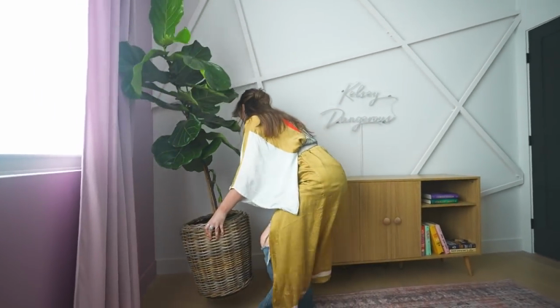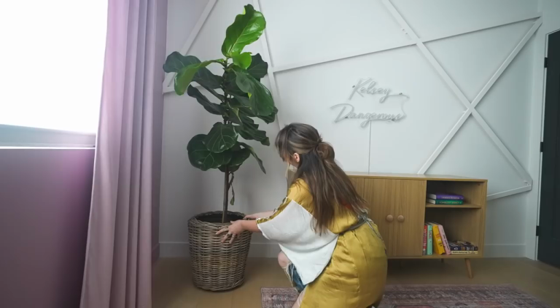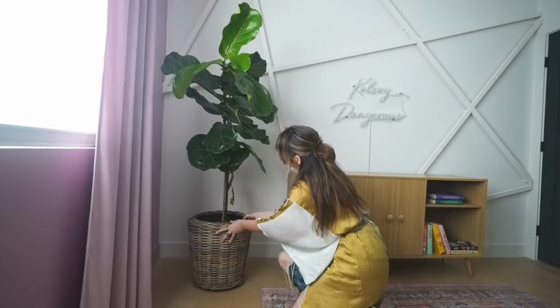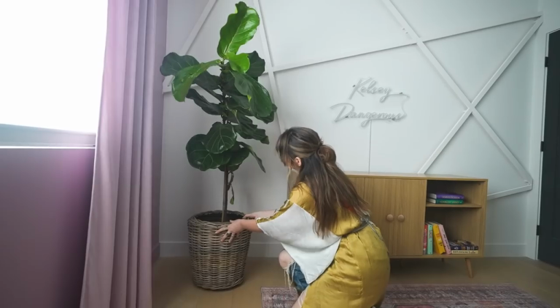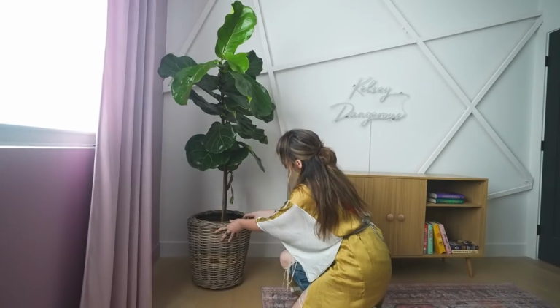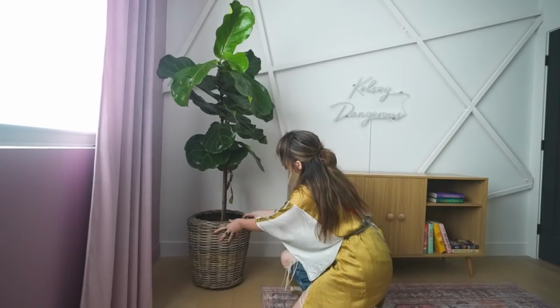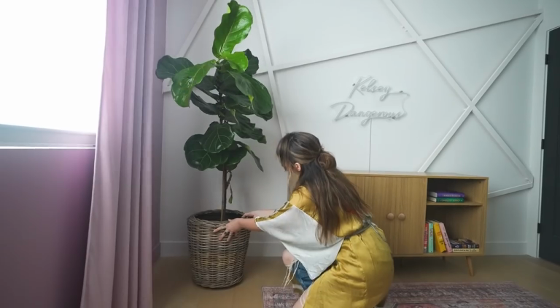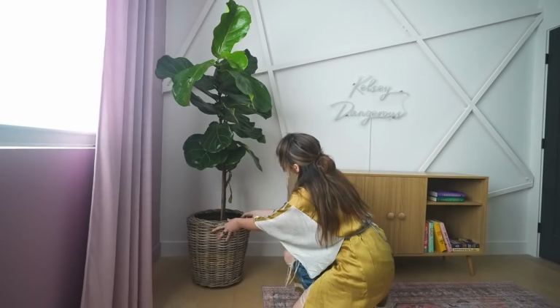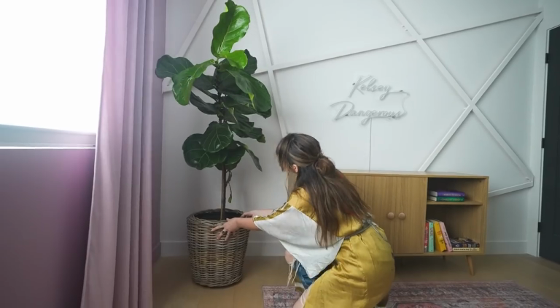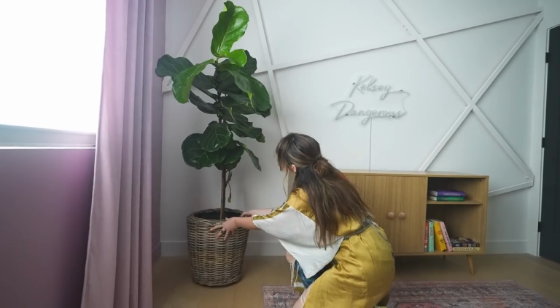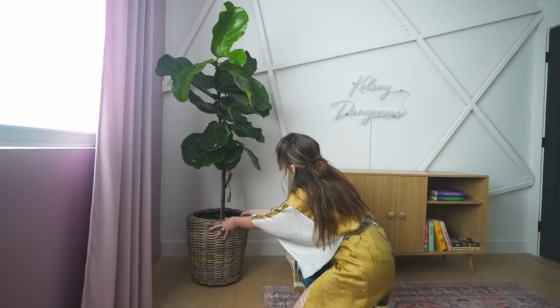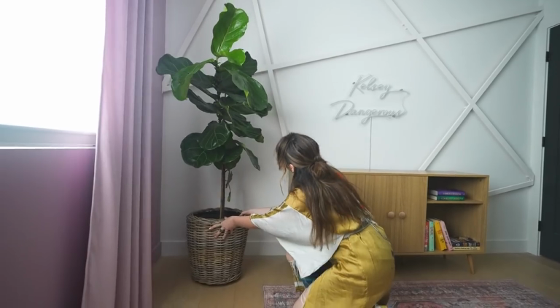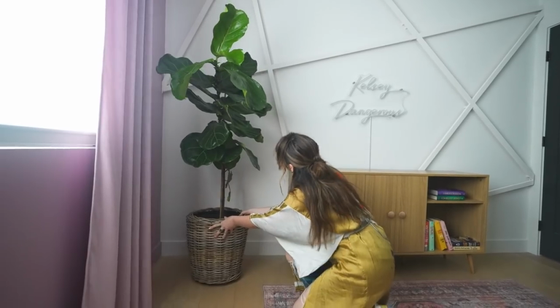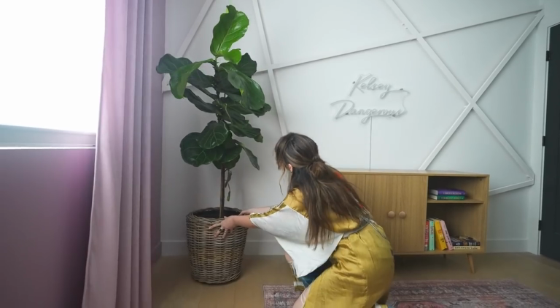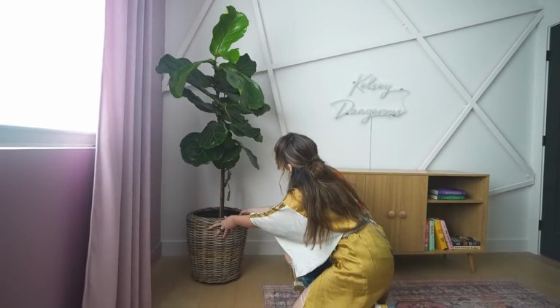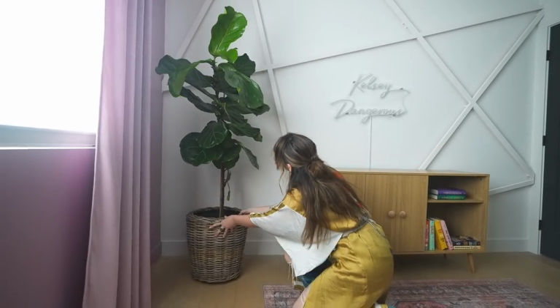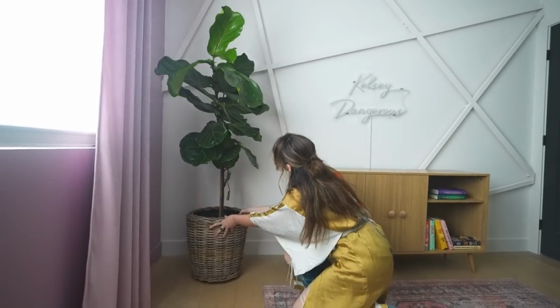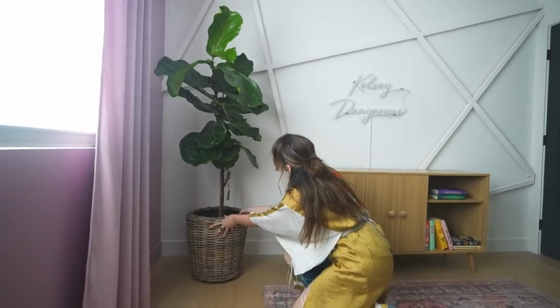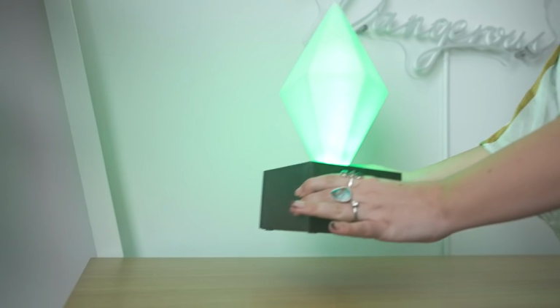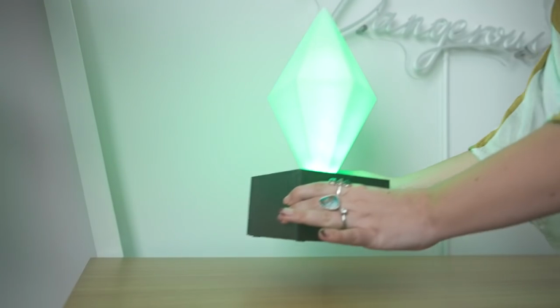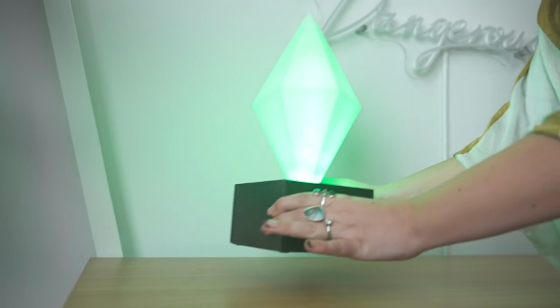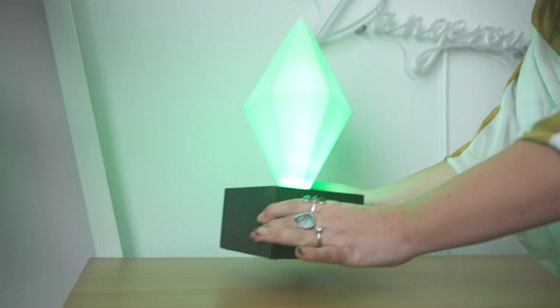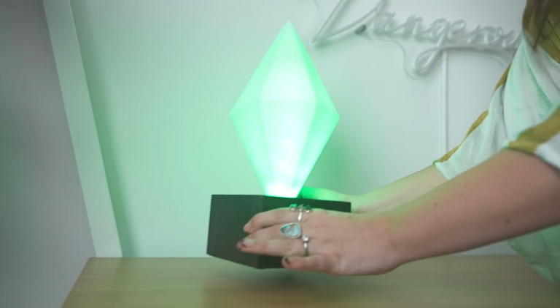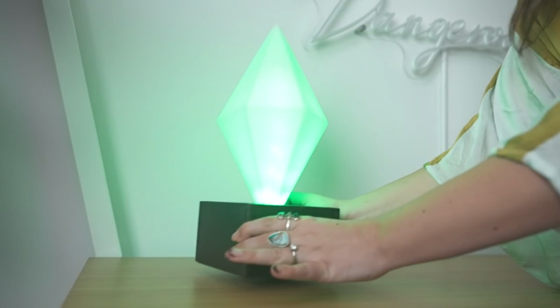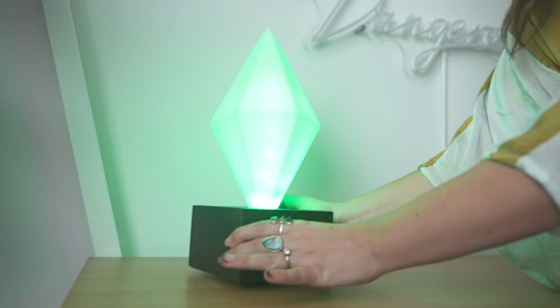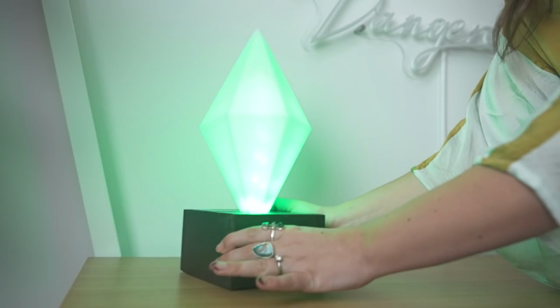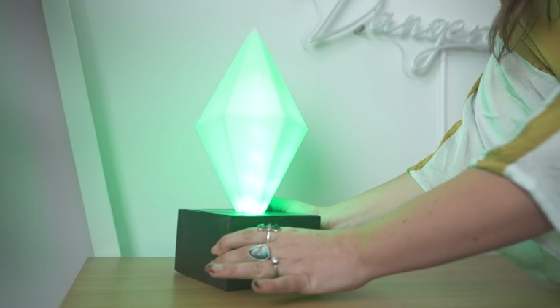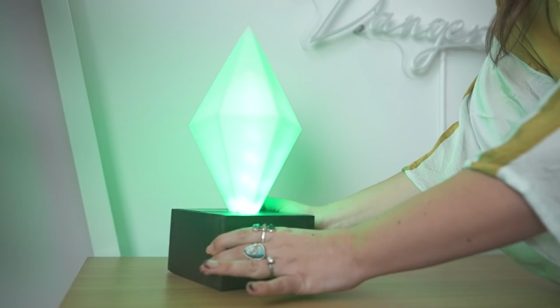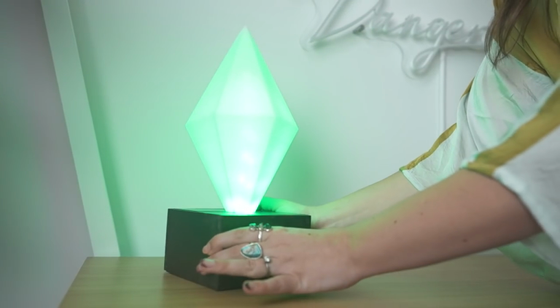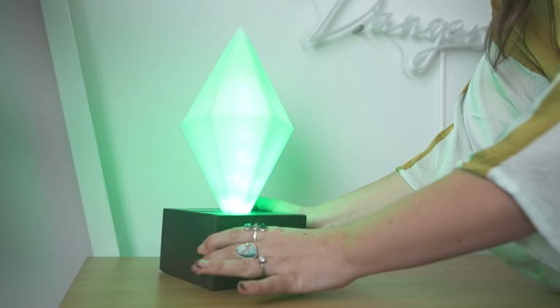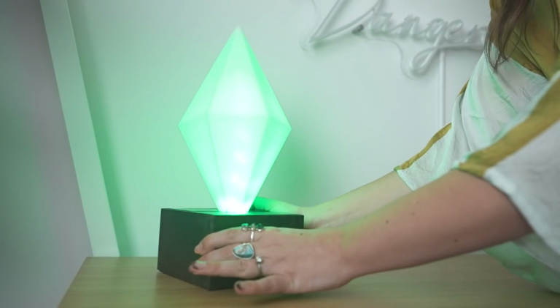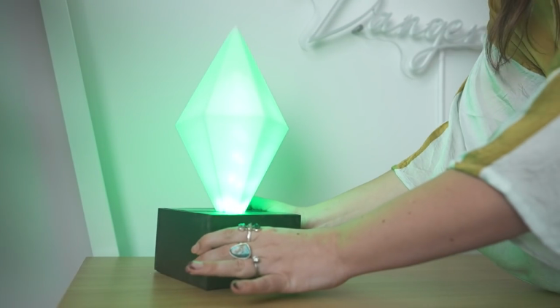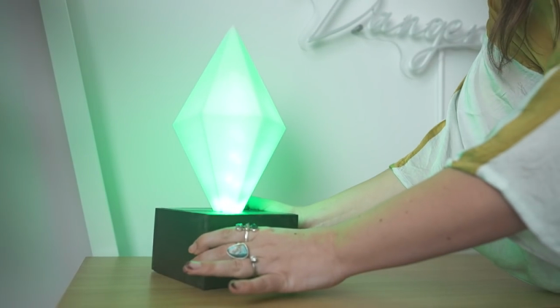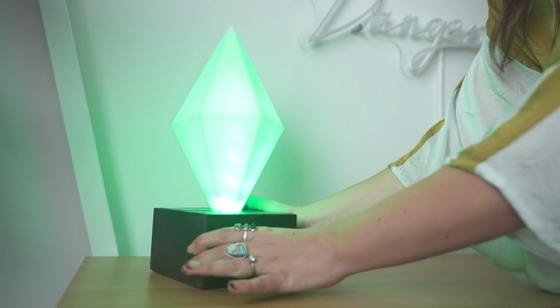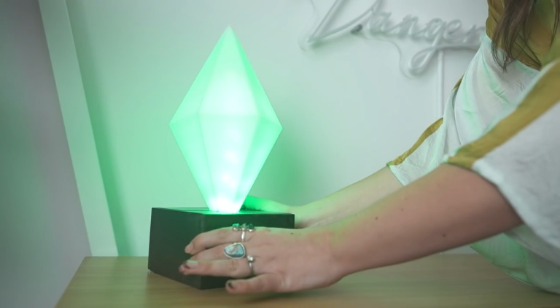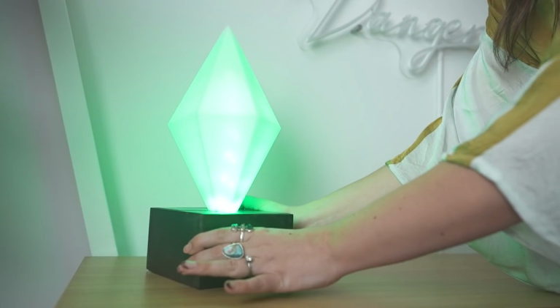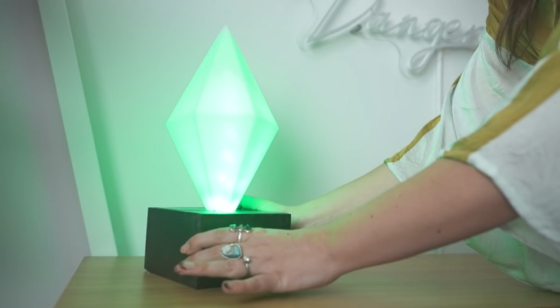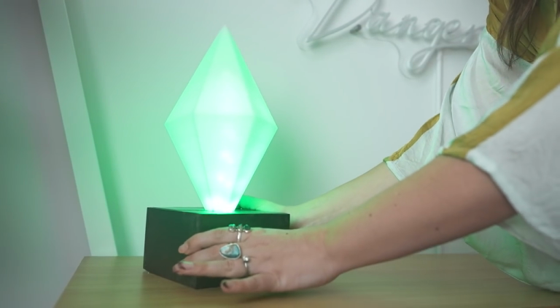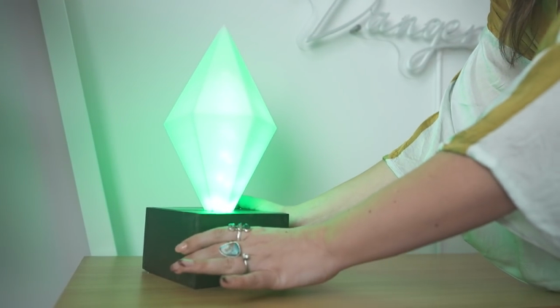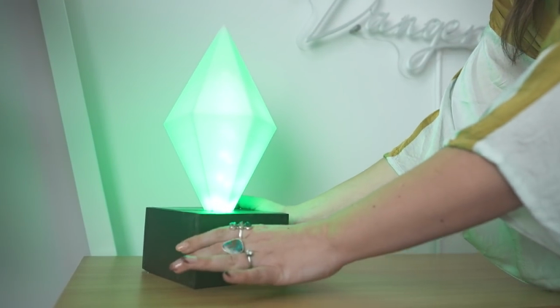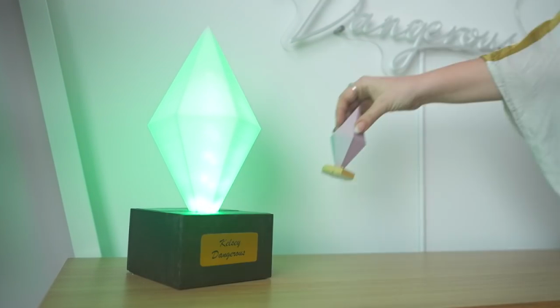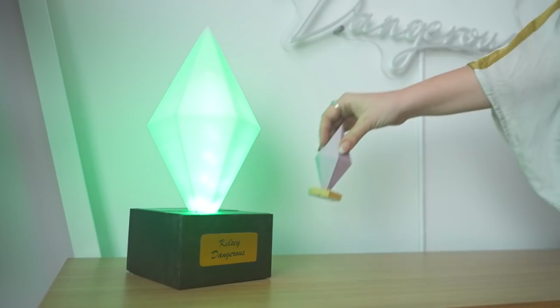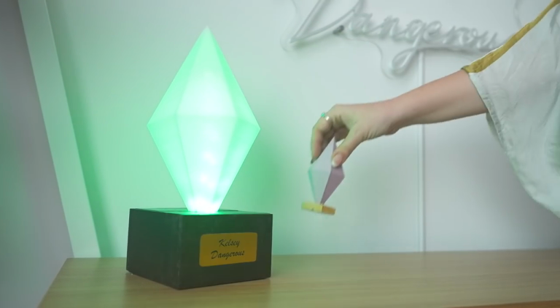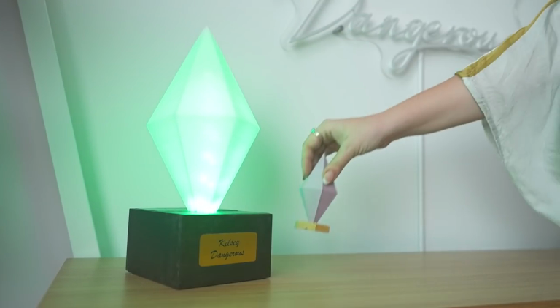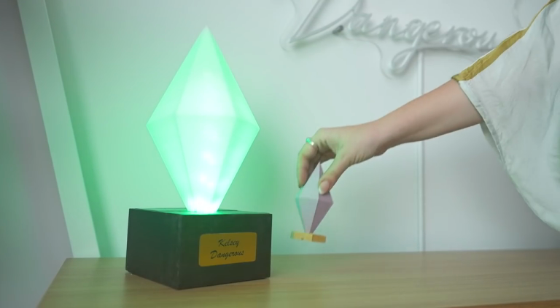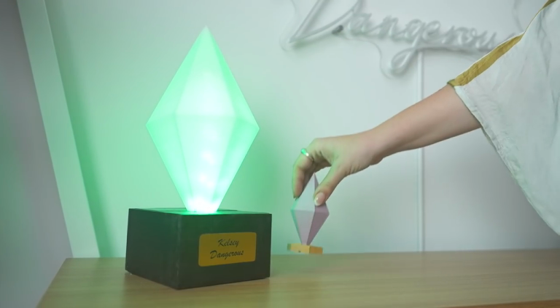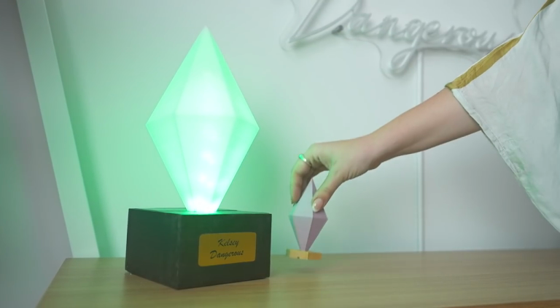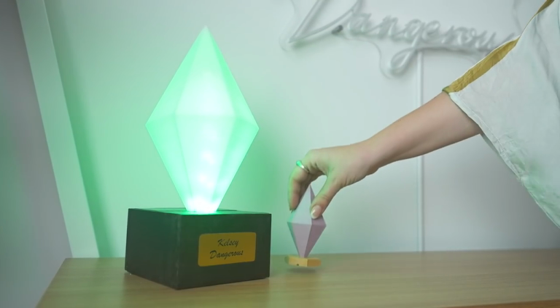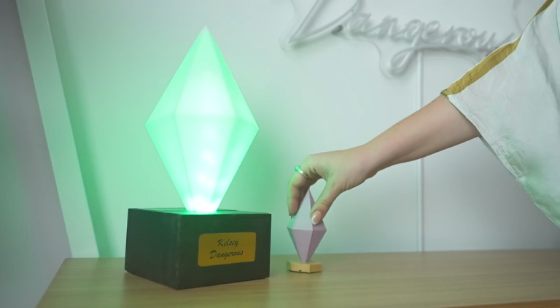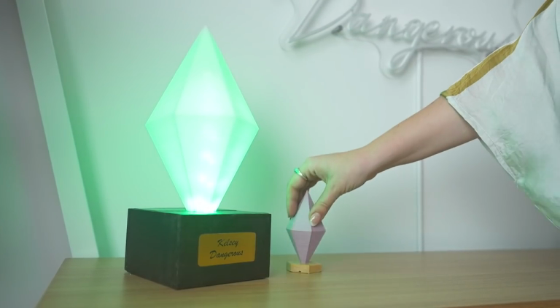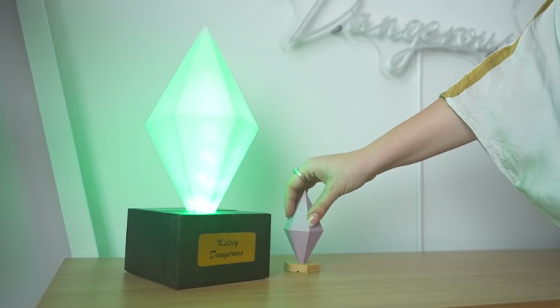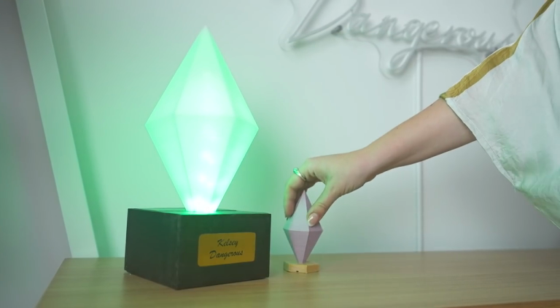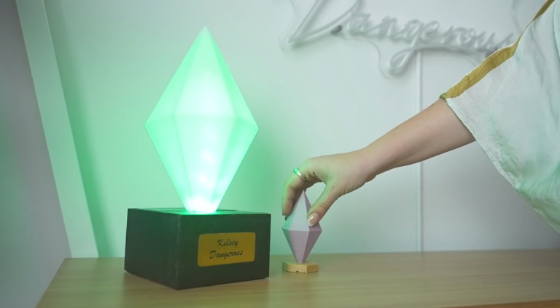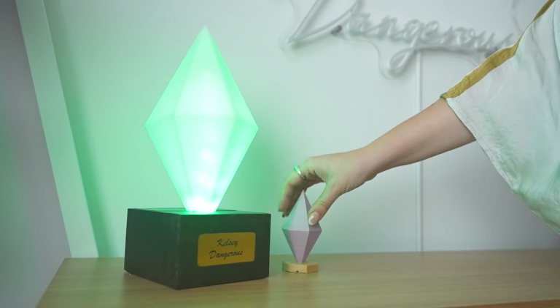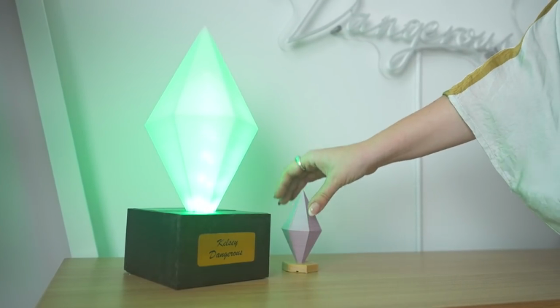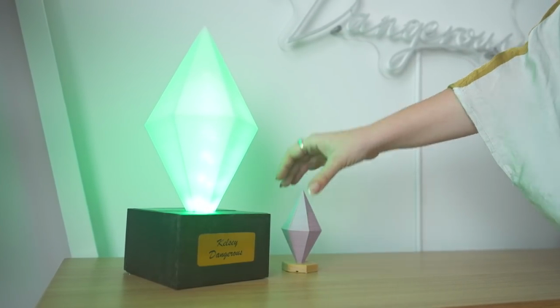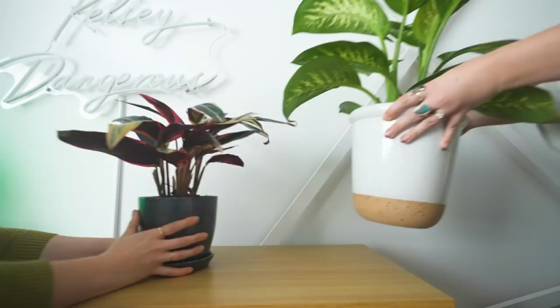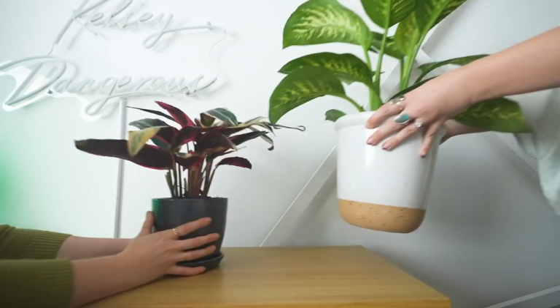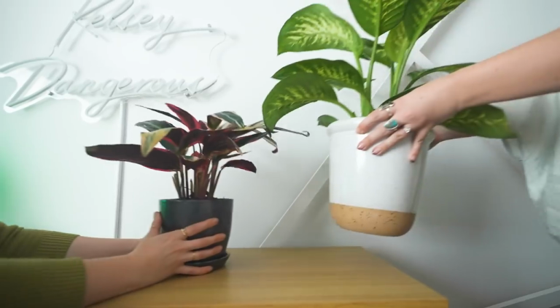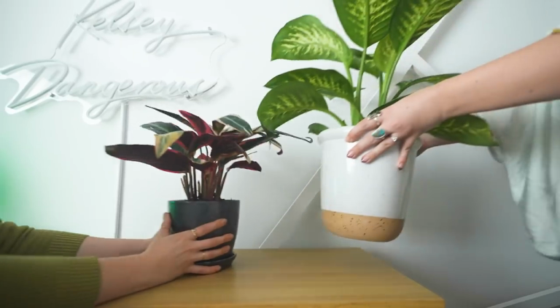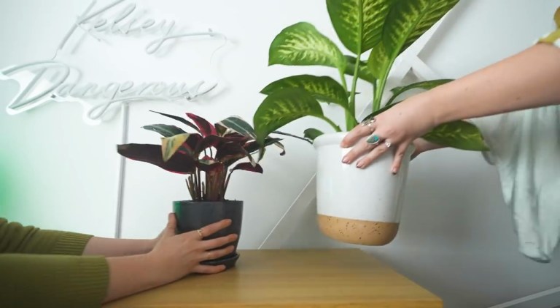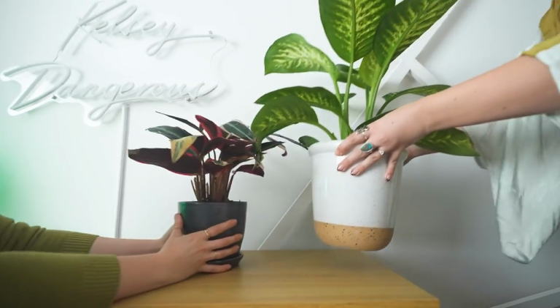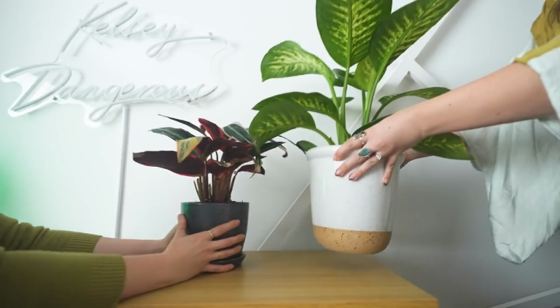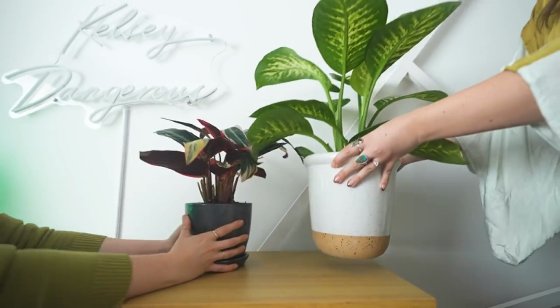We bought this 3D printed plumb bob light online and then made our own custom base for it. We'll link the light for you below.